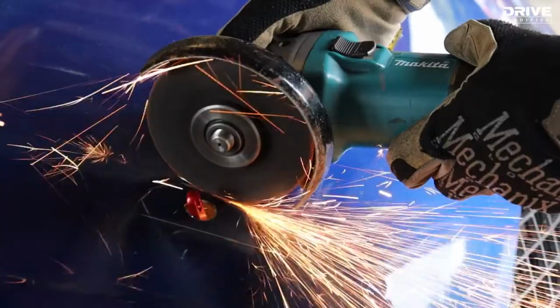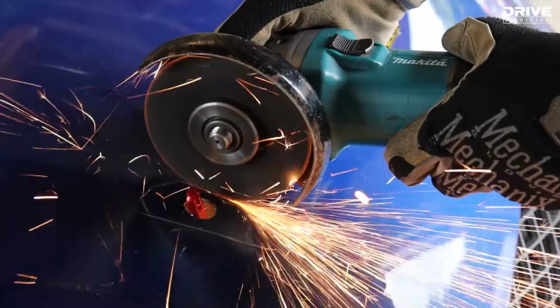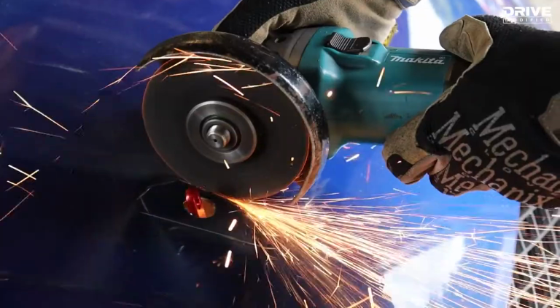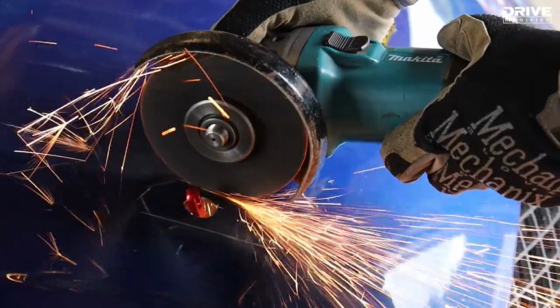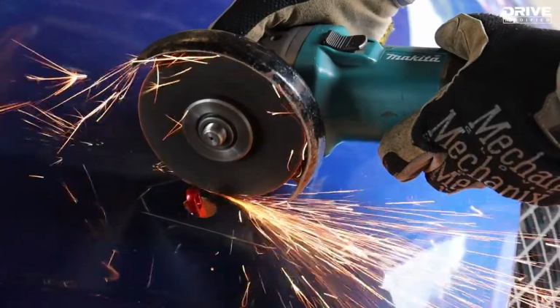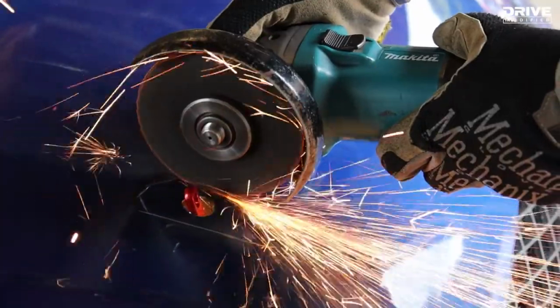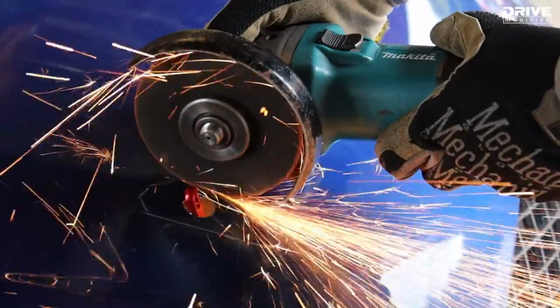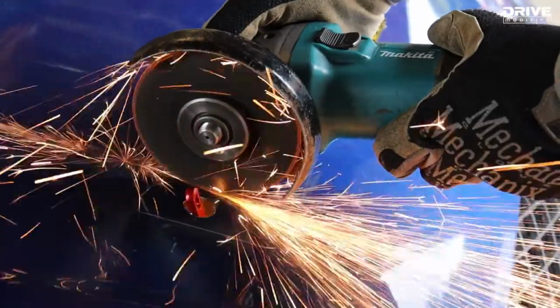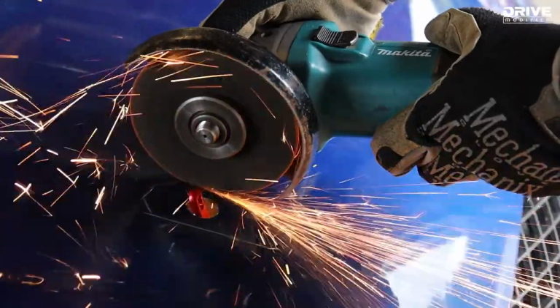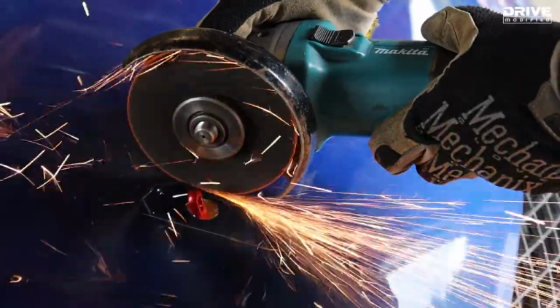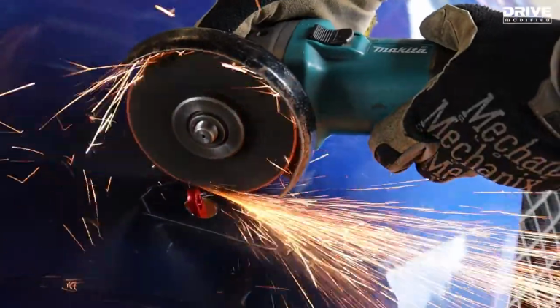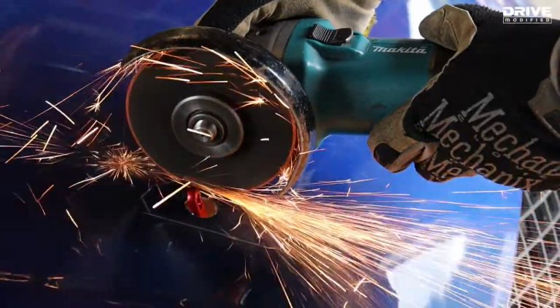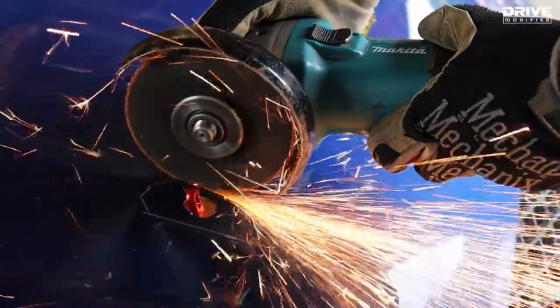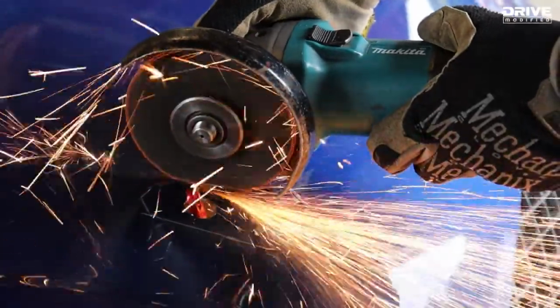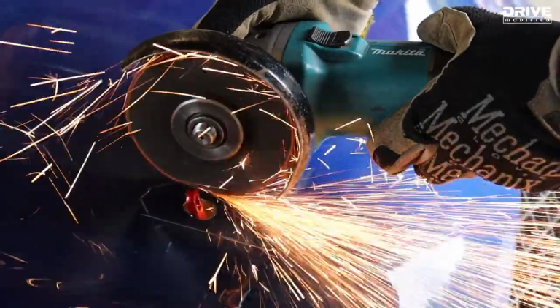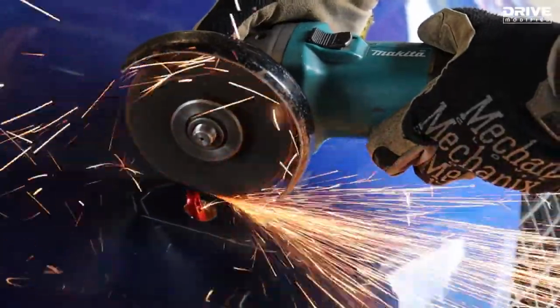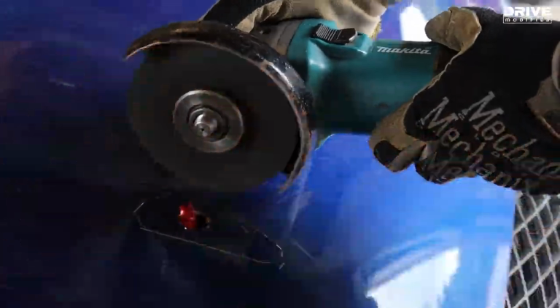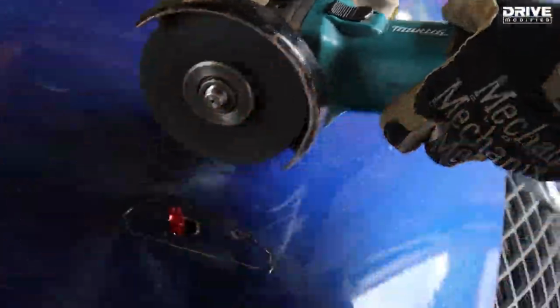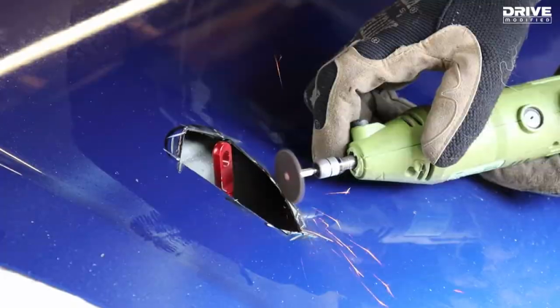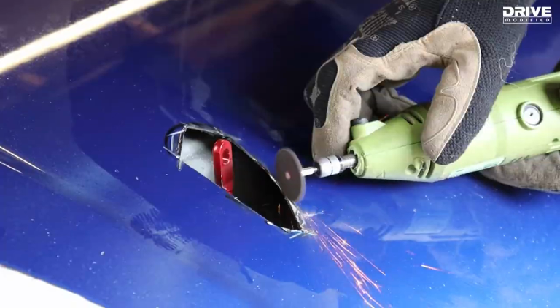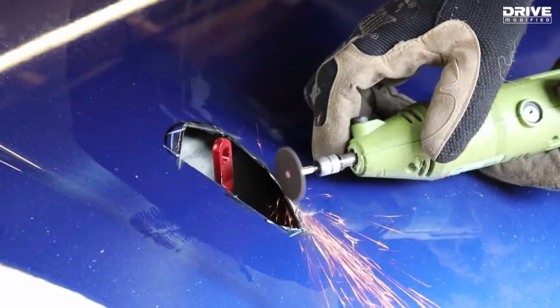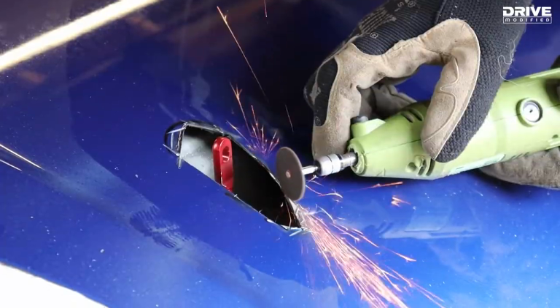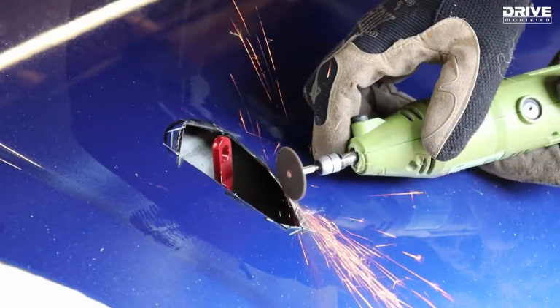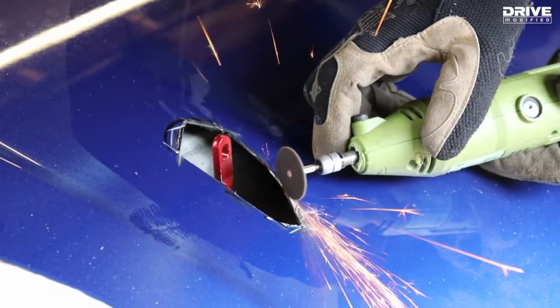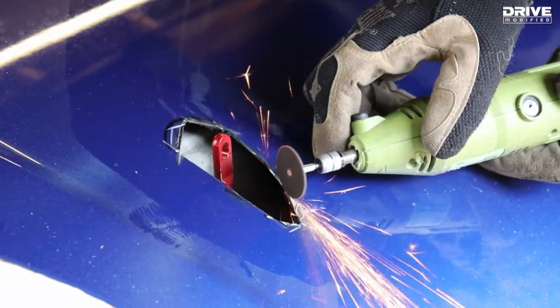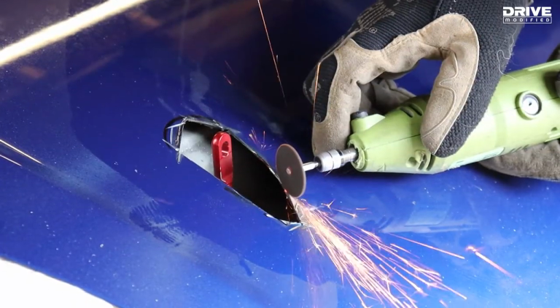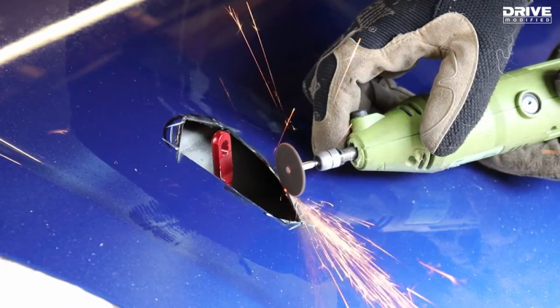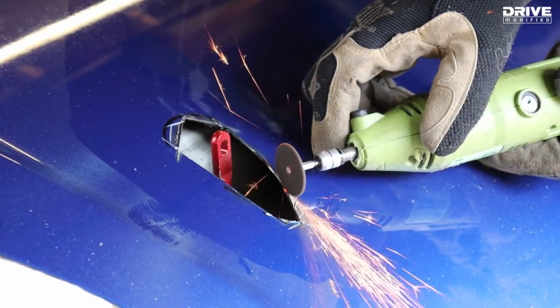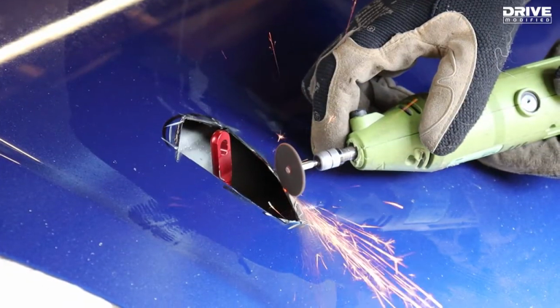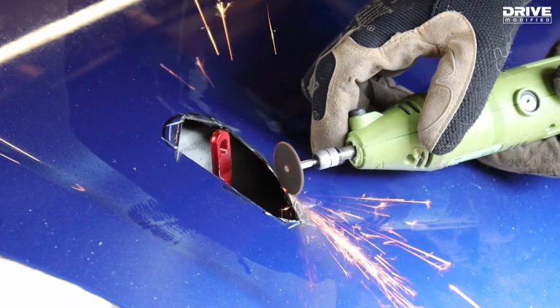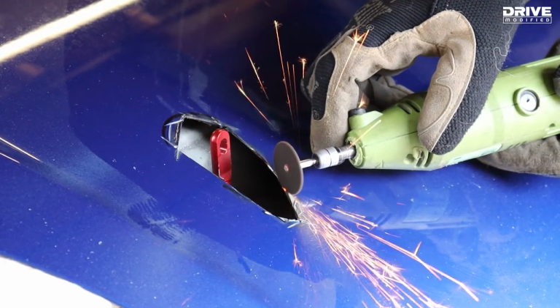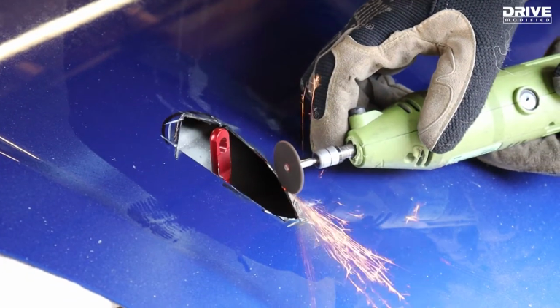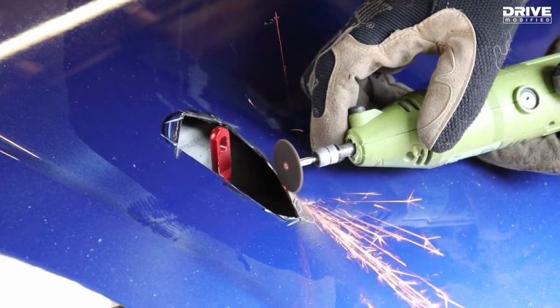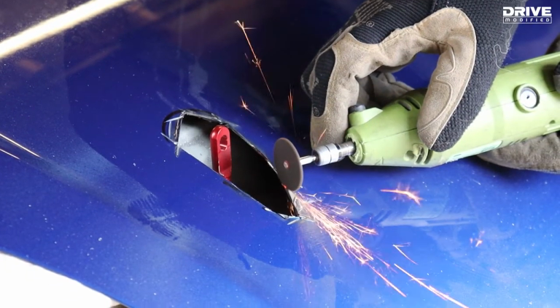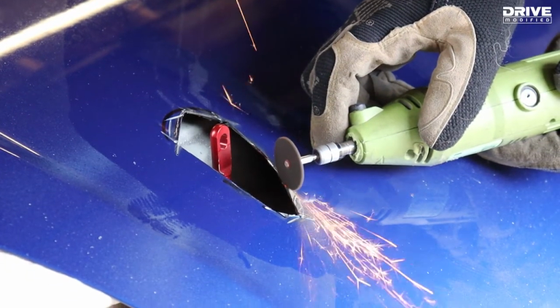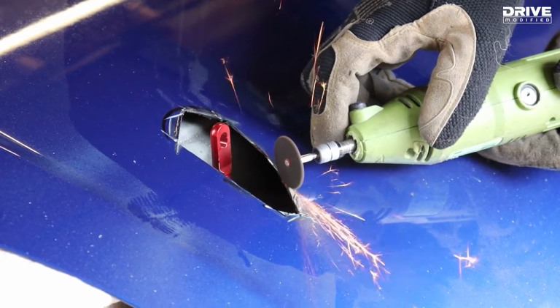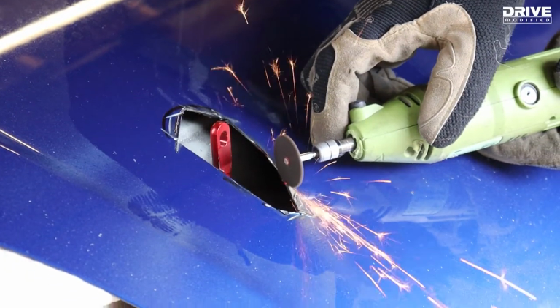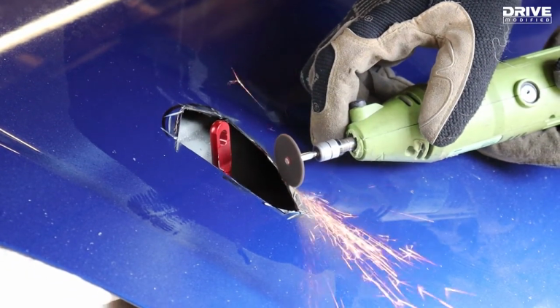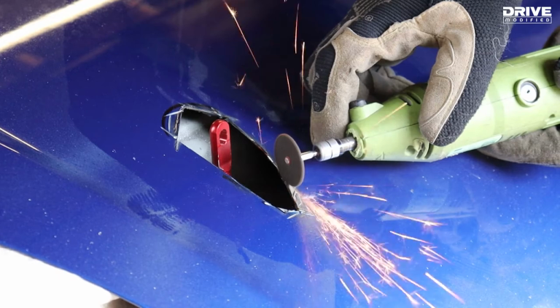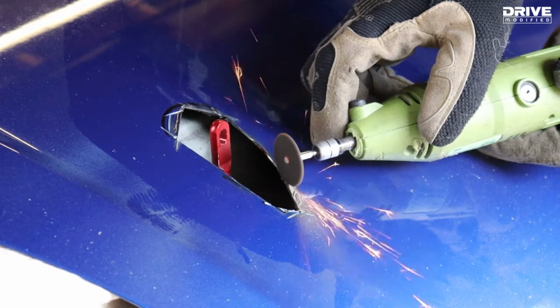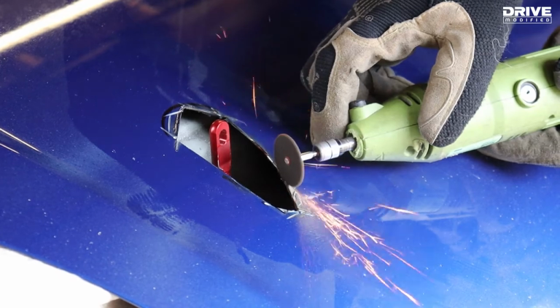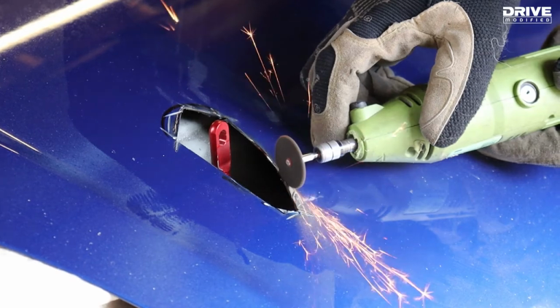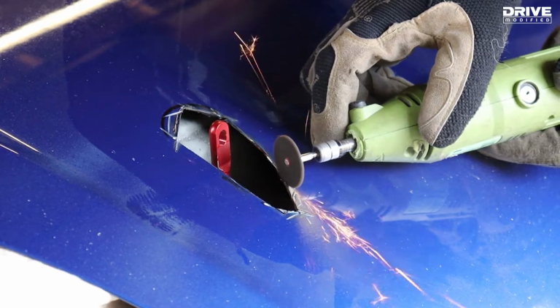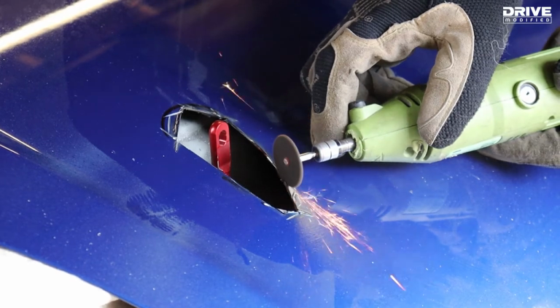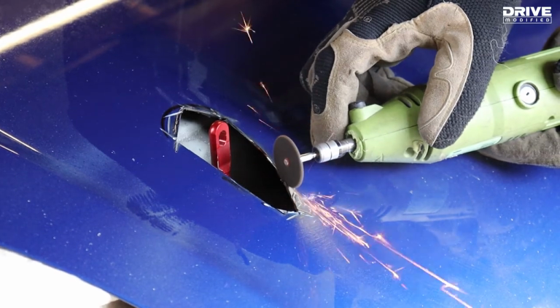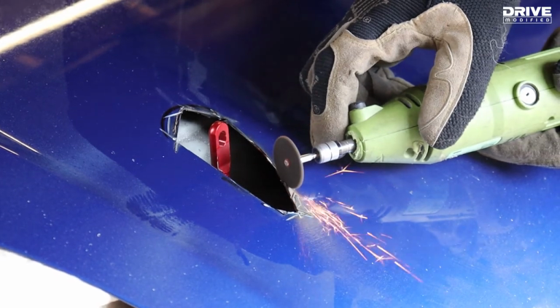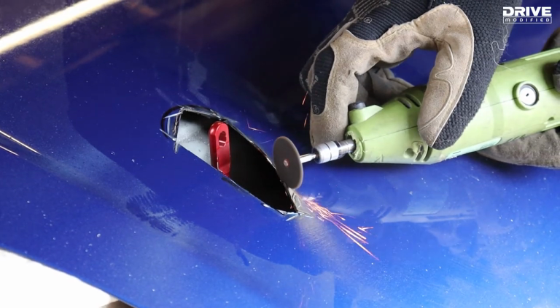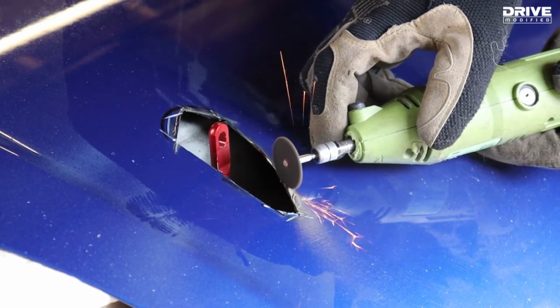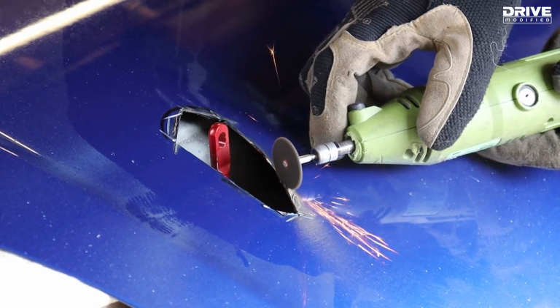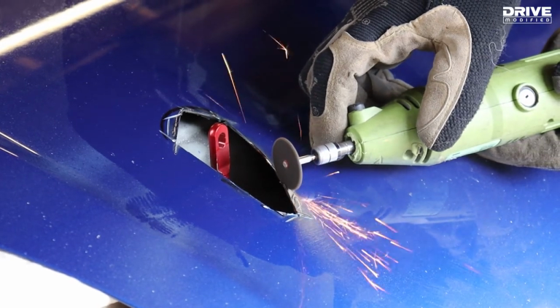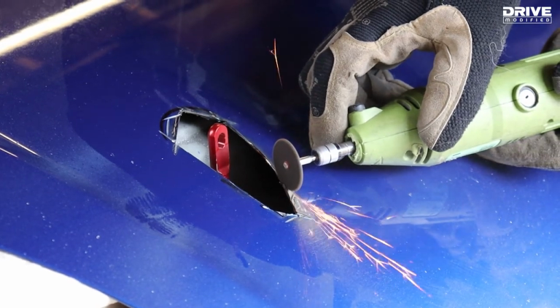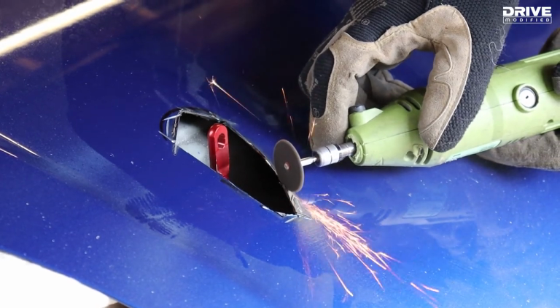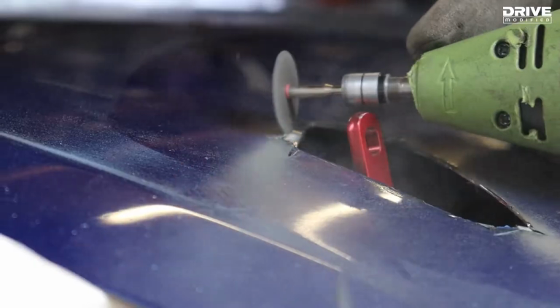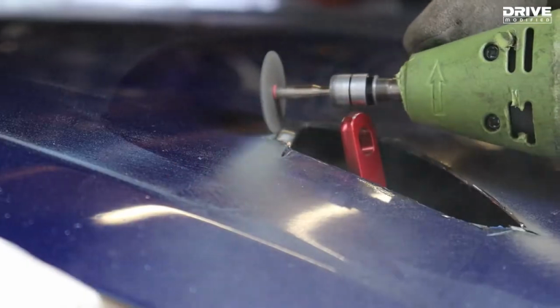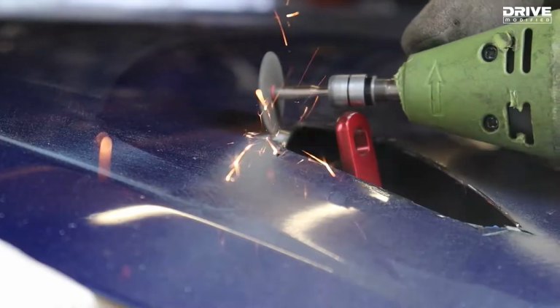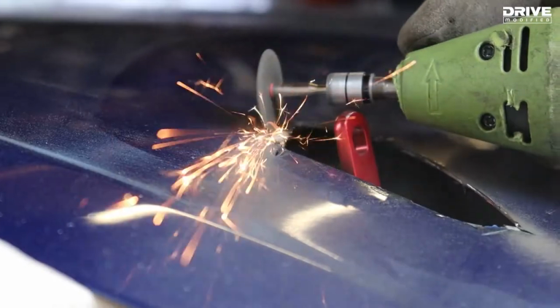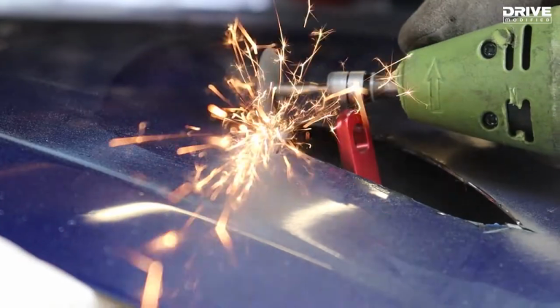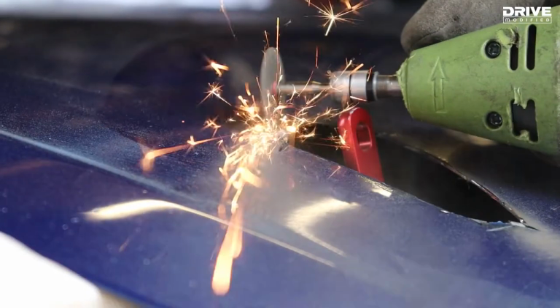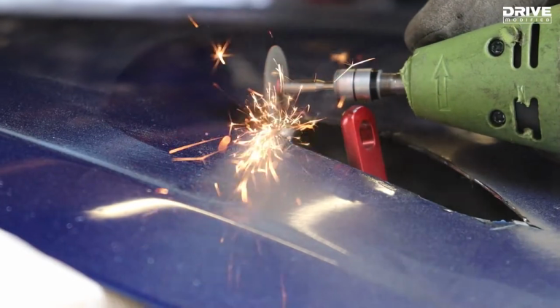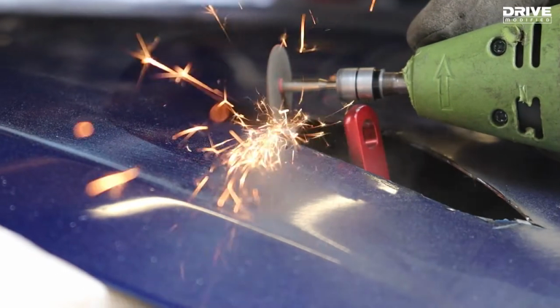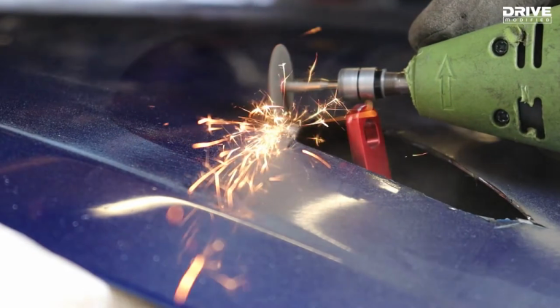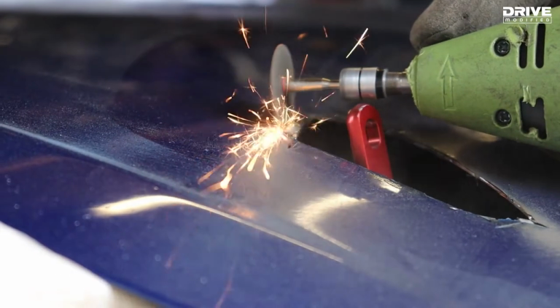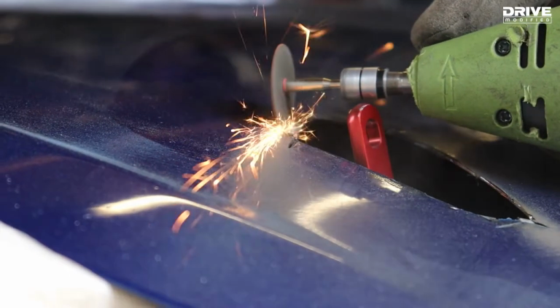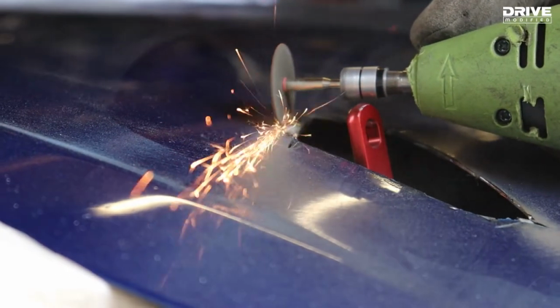I initially started with an angle grinder to get the basic shape that I wanted, then once the basic shape was complete, went in with the dremel to get the trickier corners.